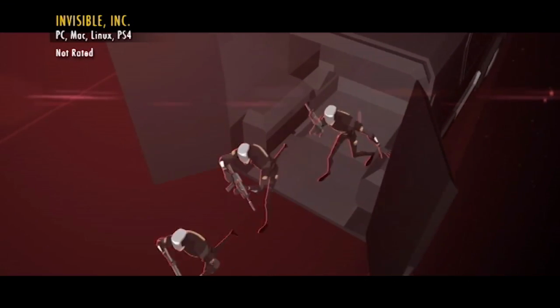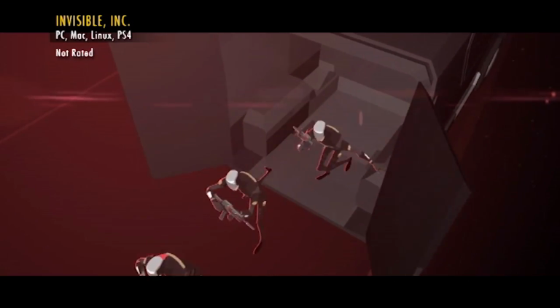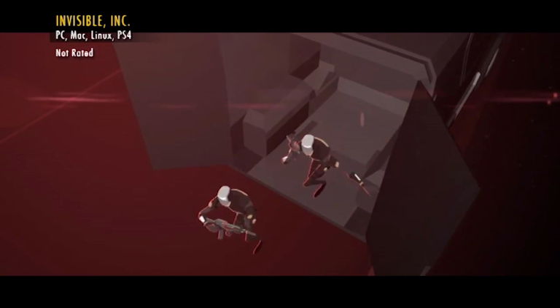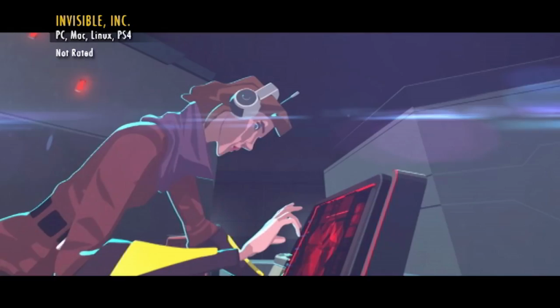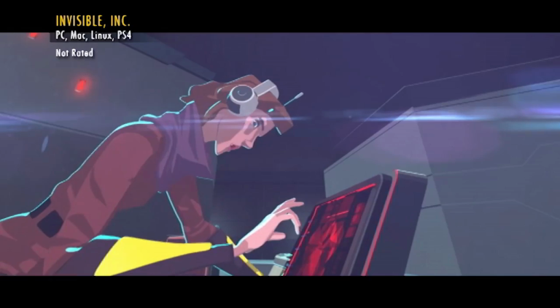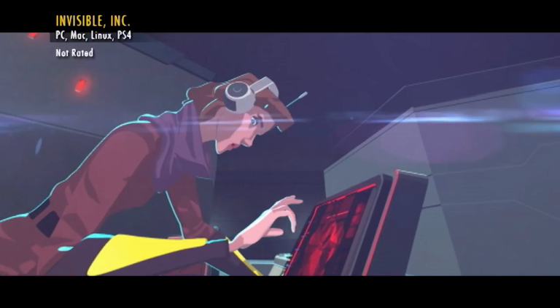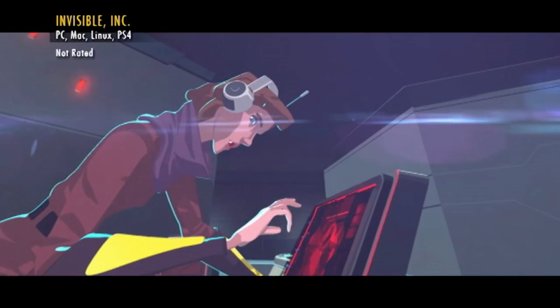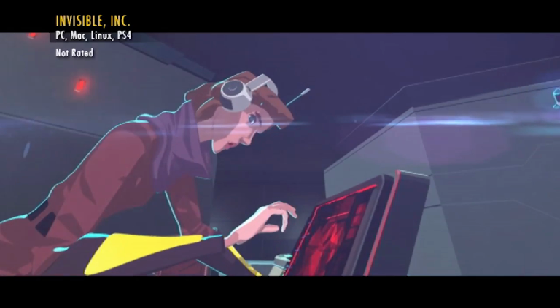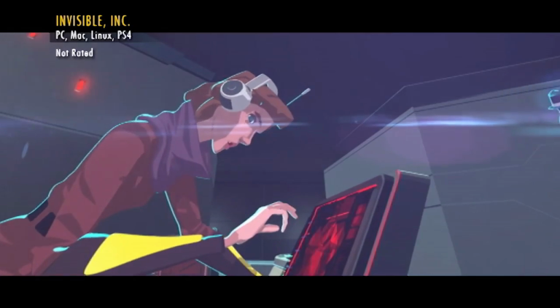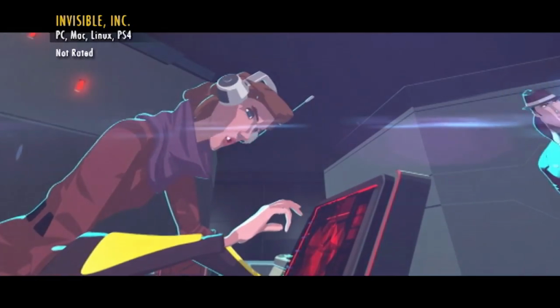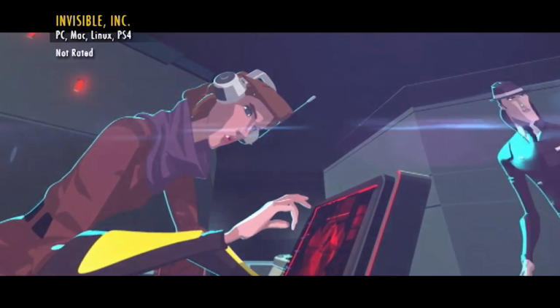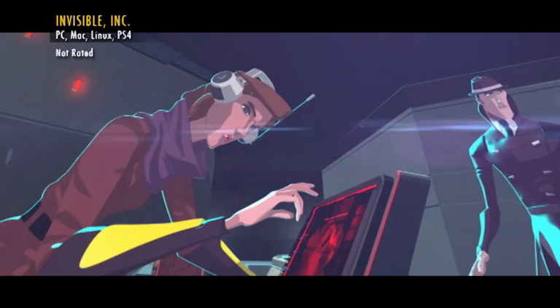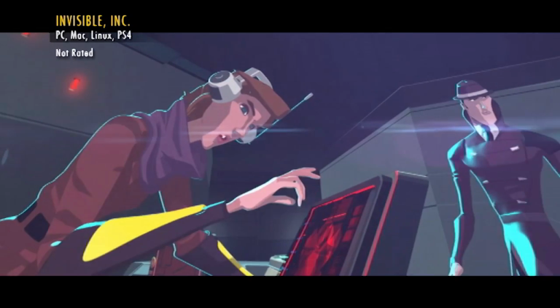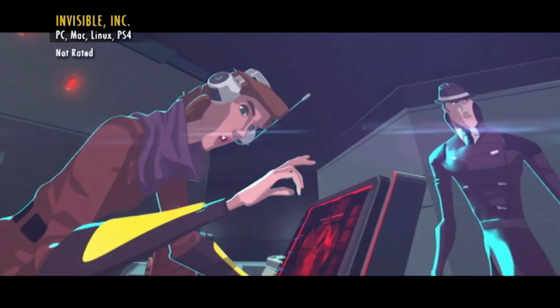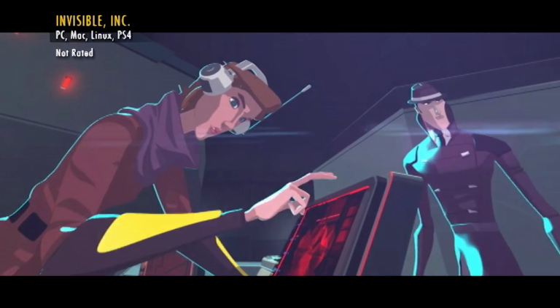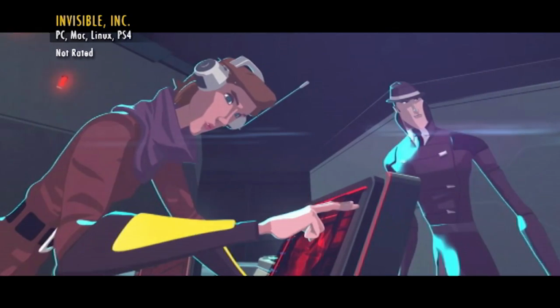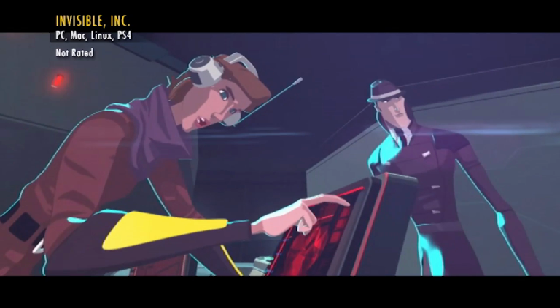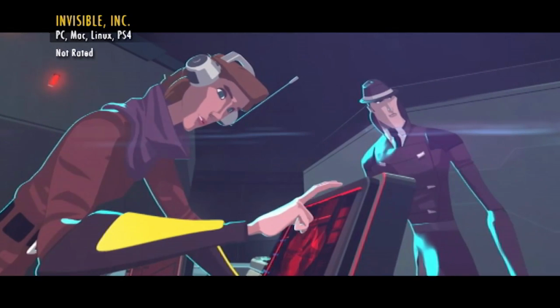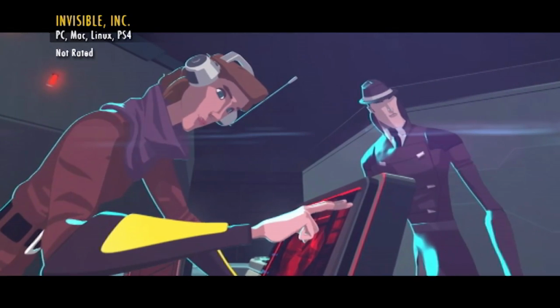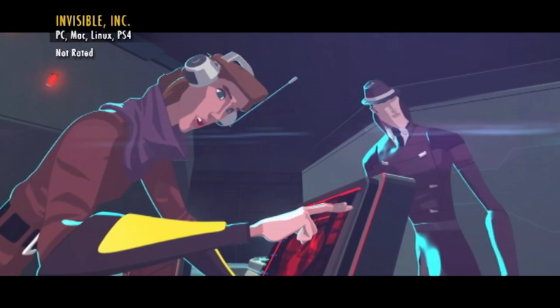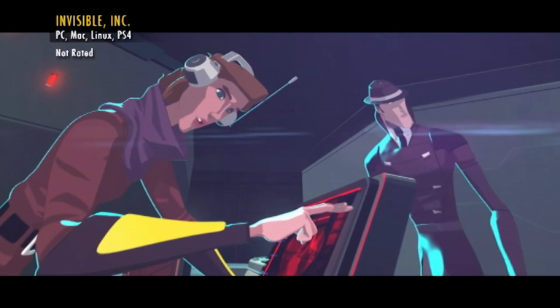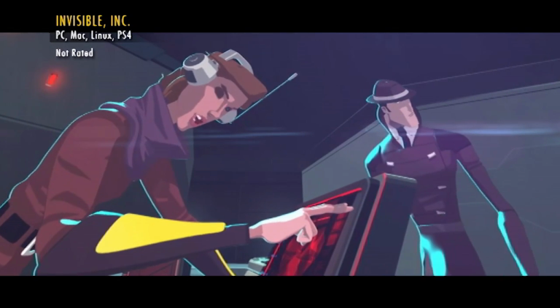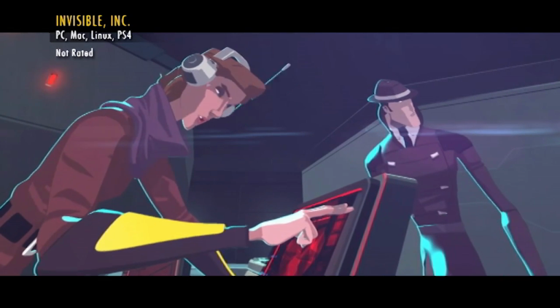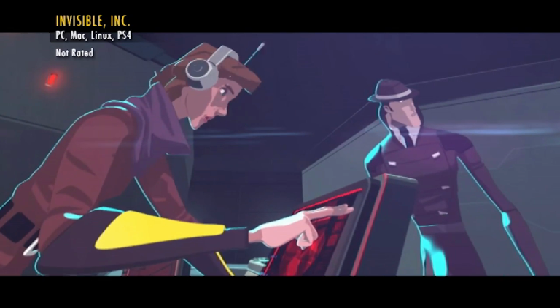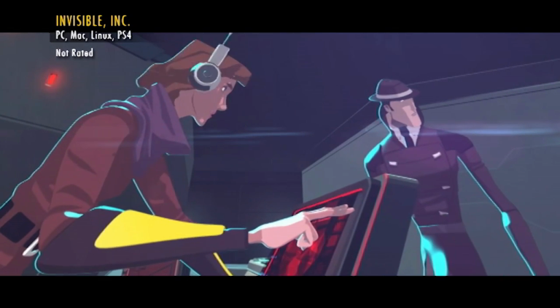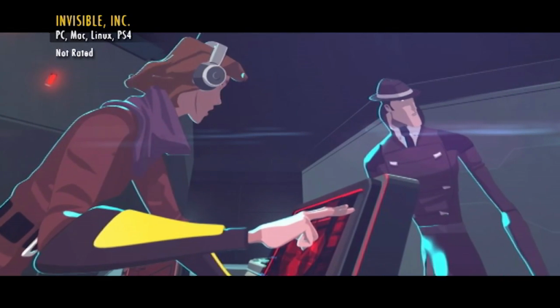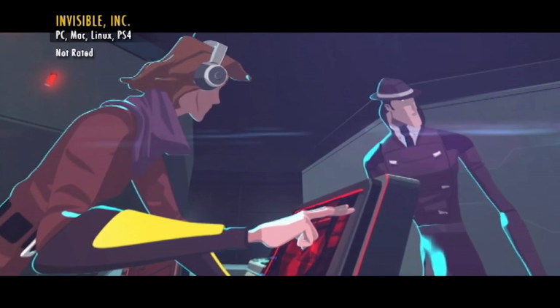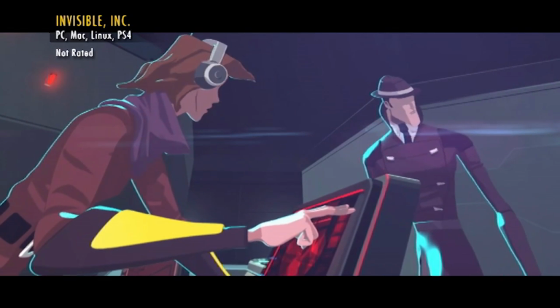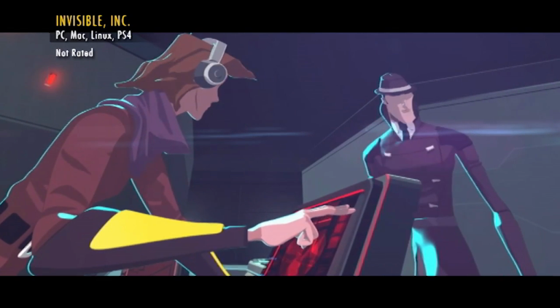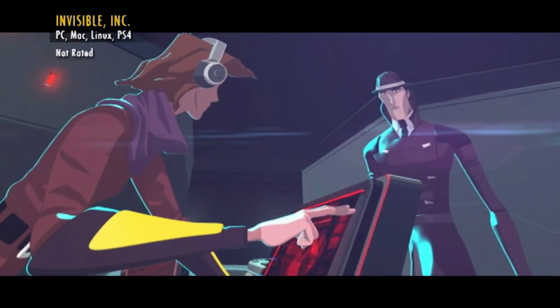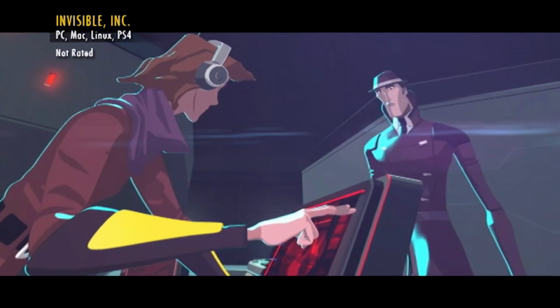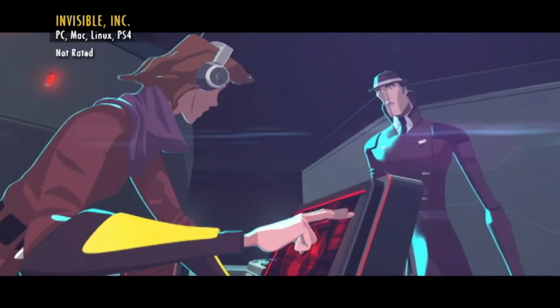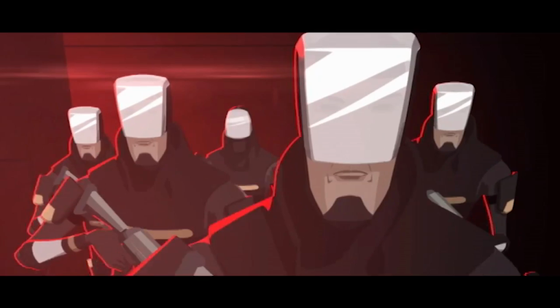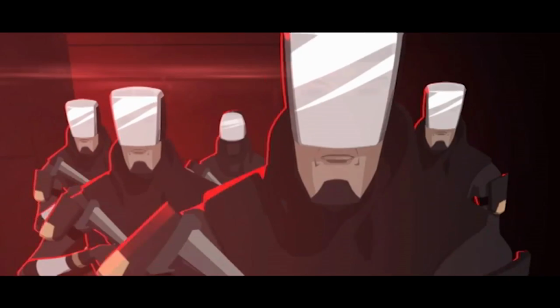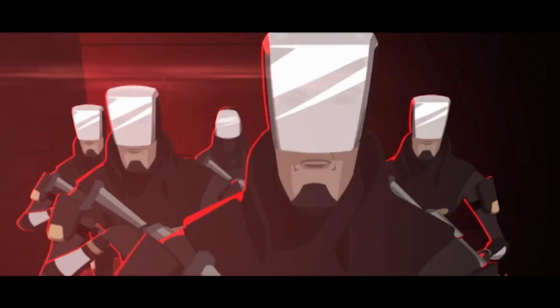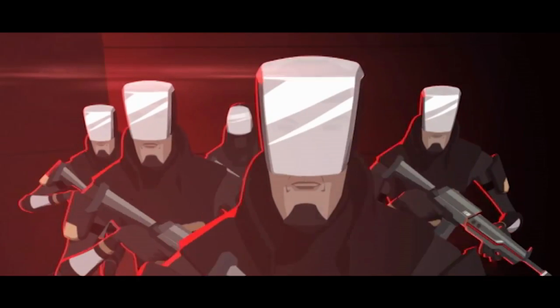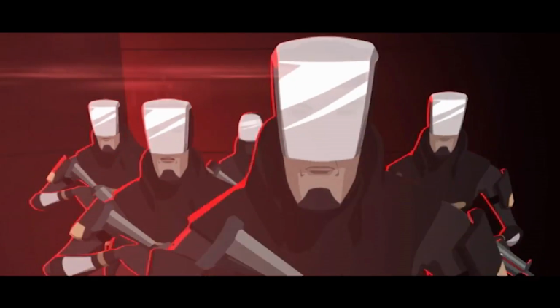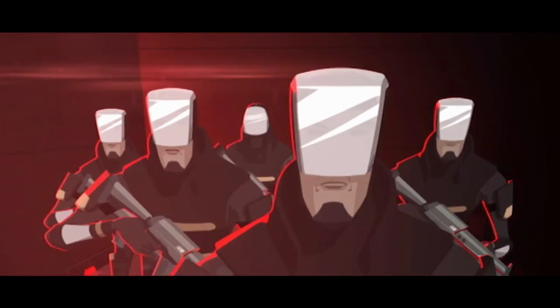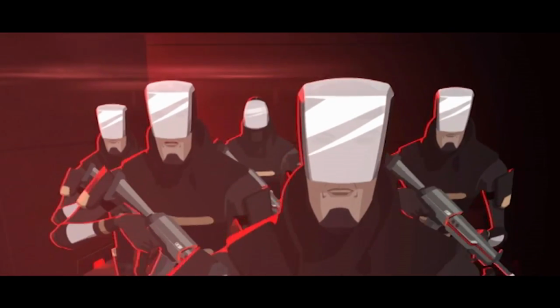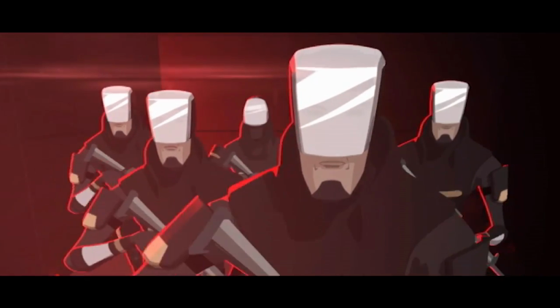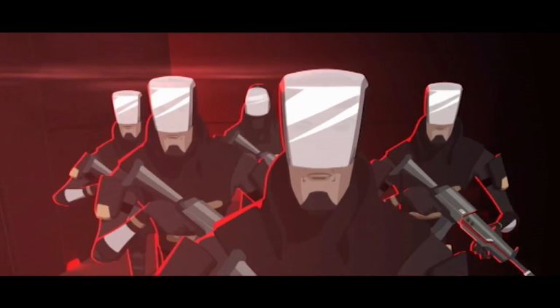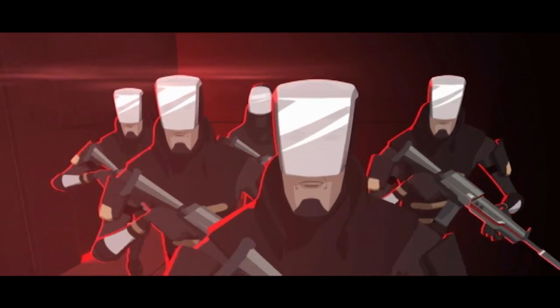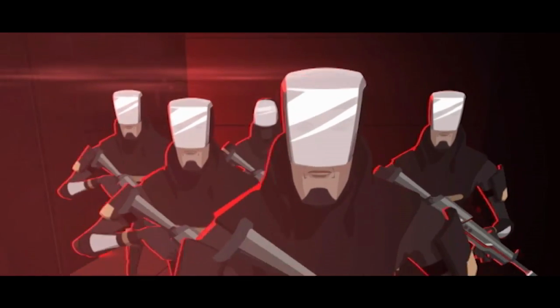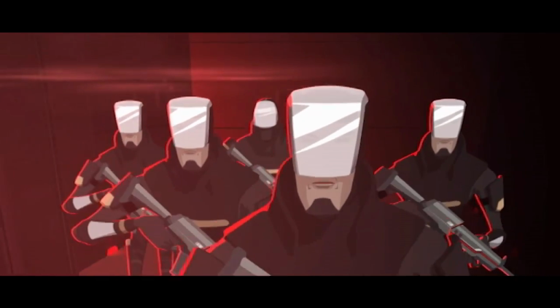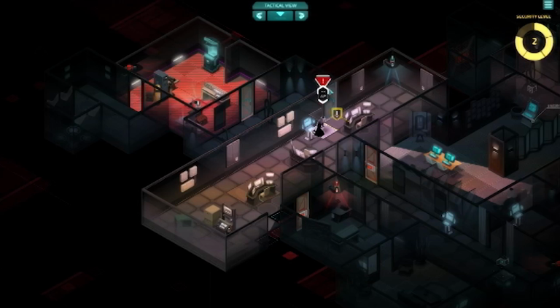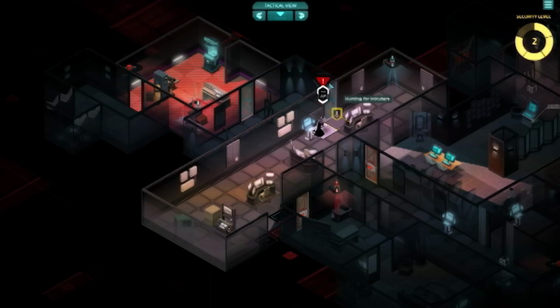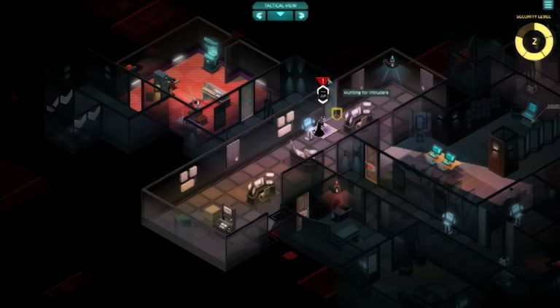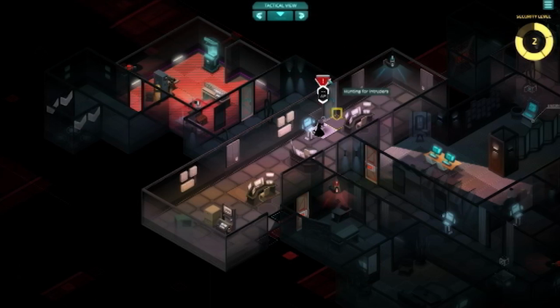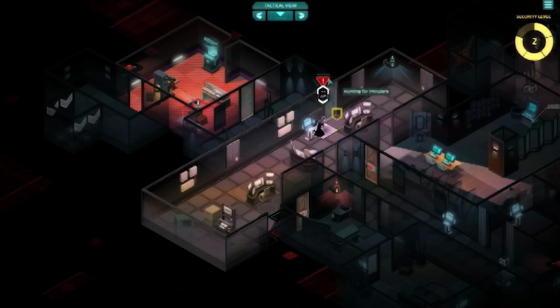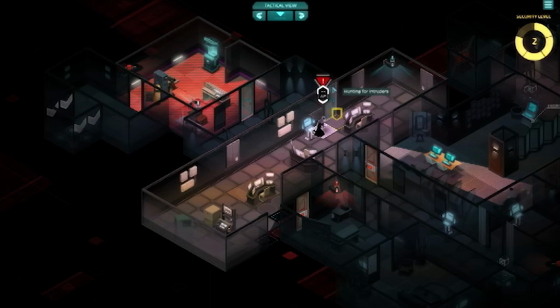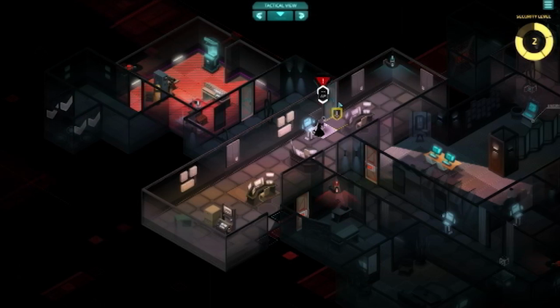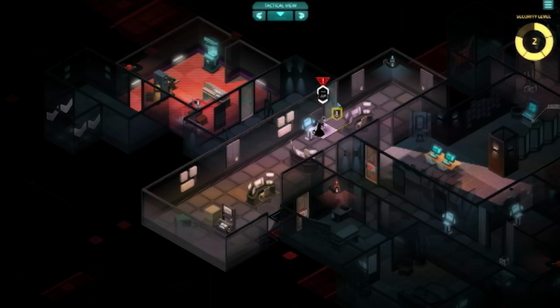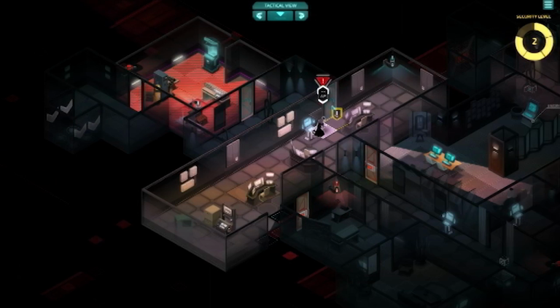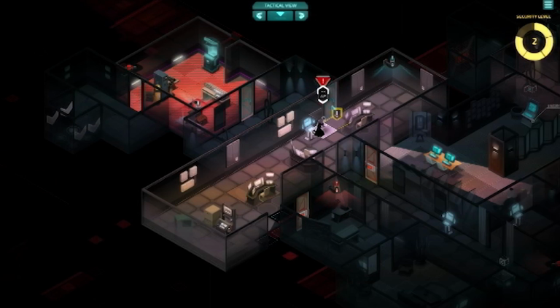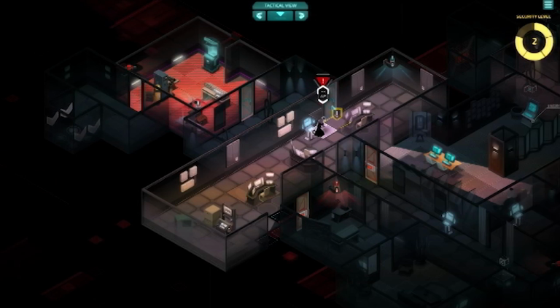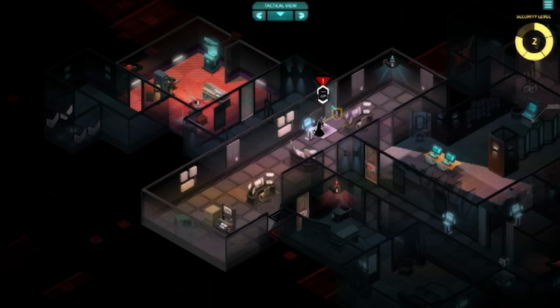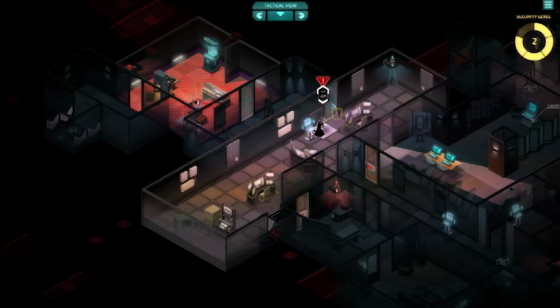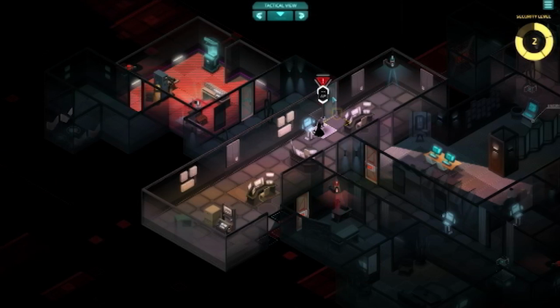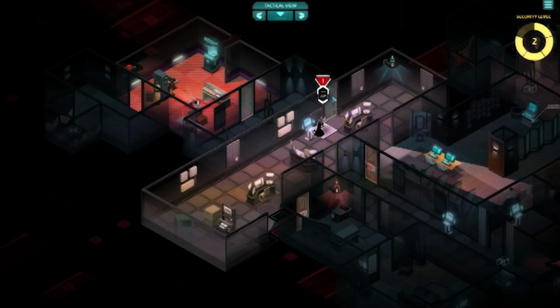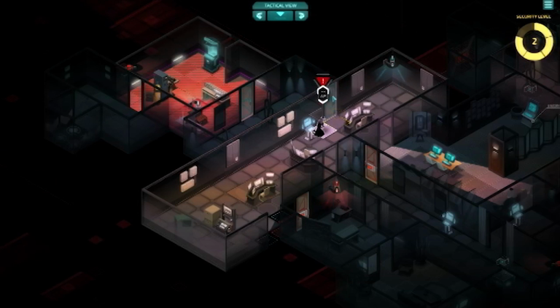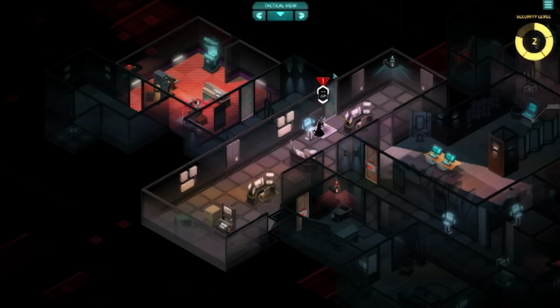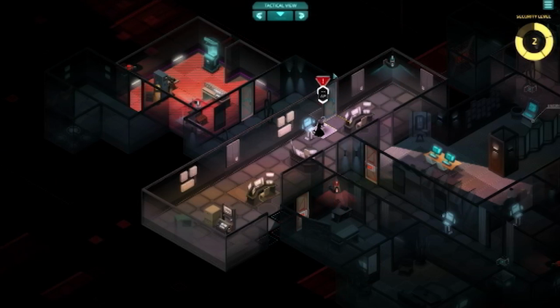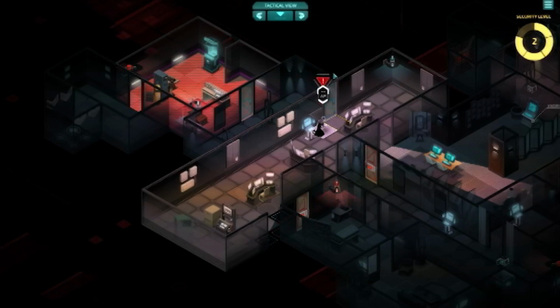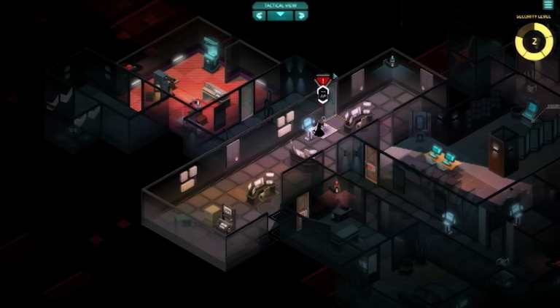We need to get to the third floor, we can make our way to the server room from there. You can run scum, but you can't hide.